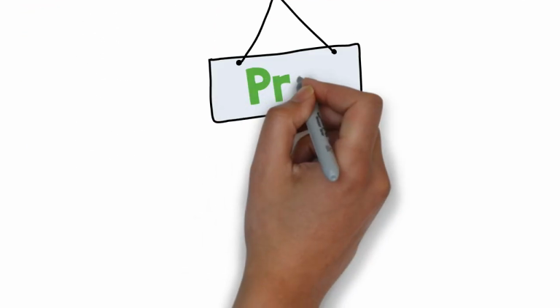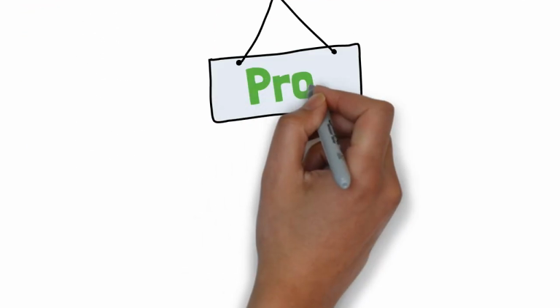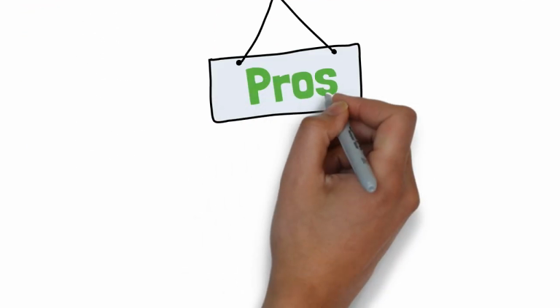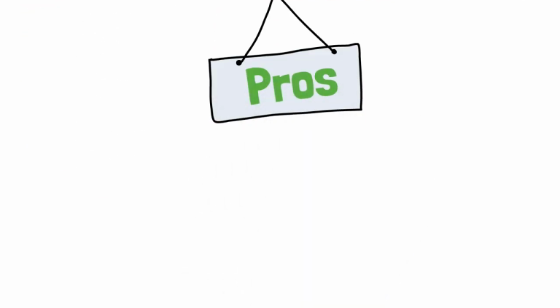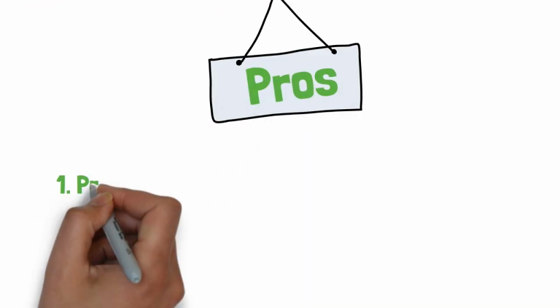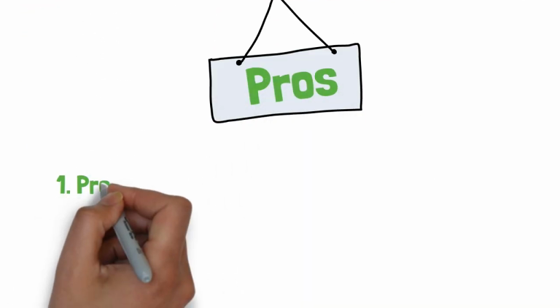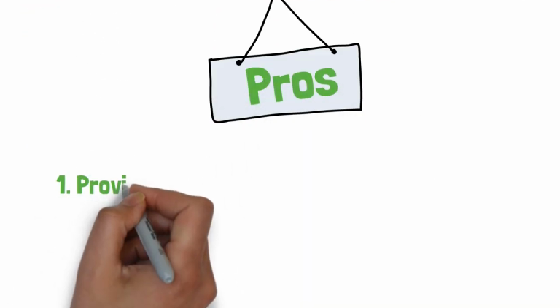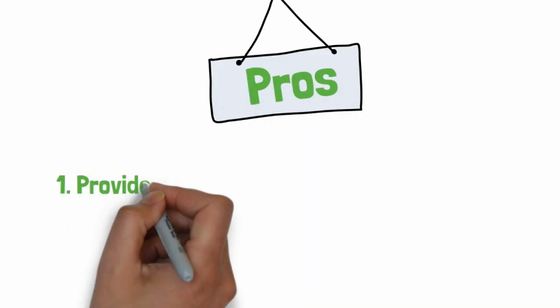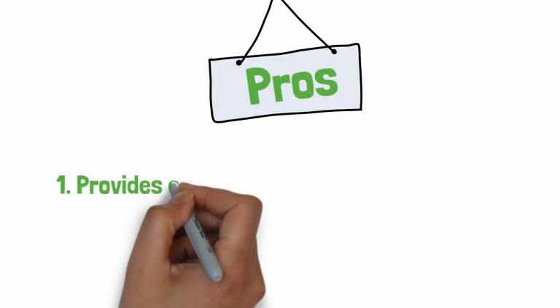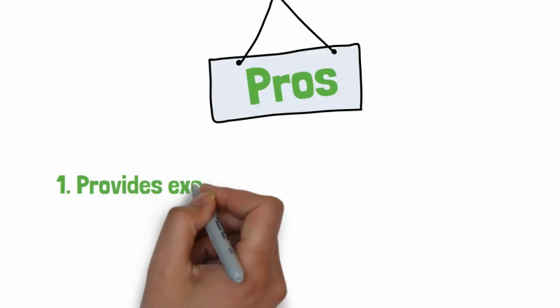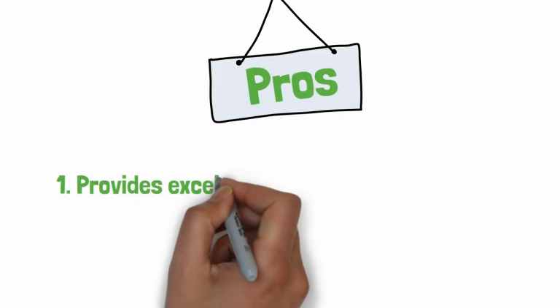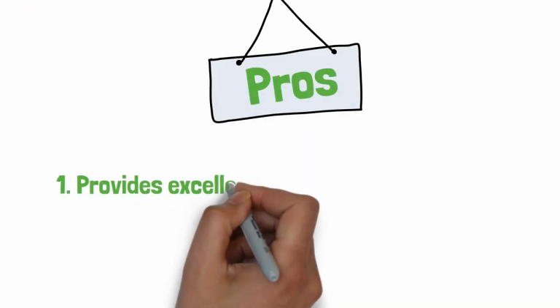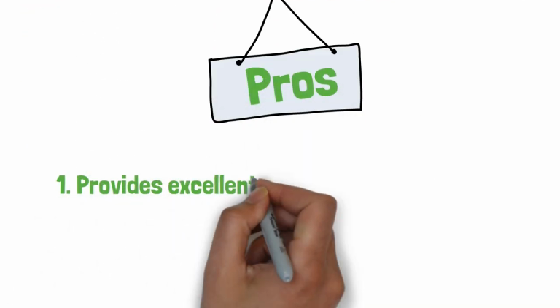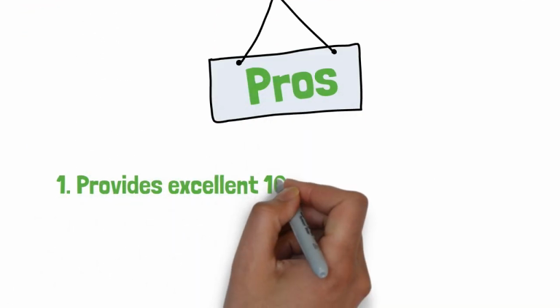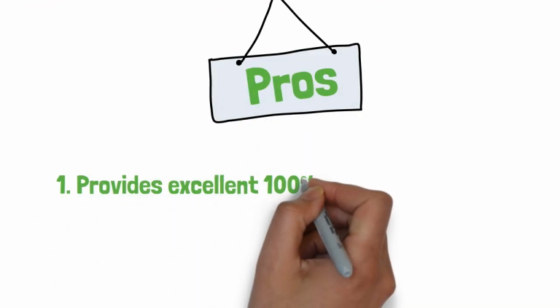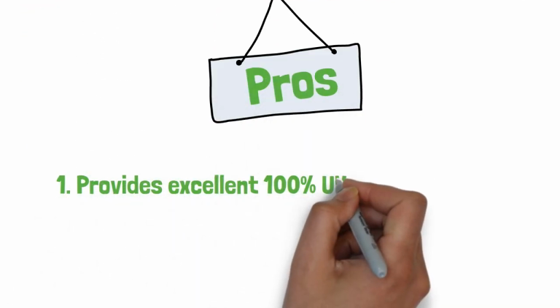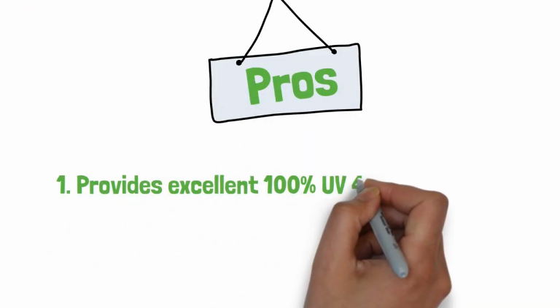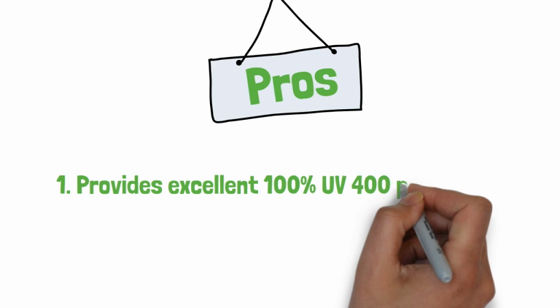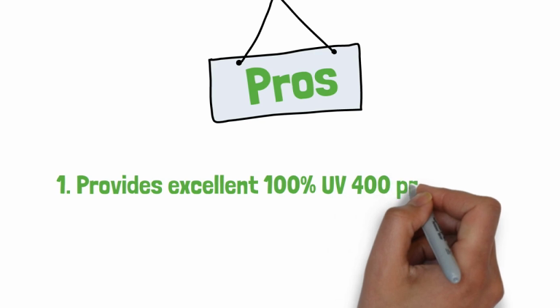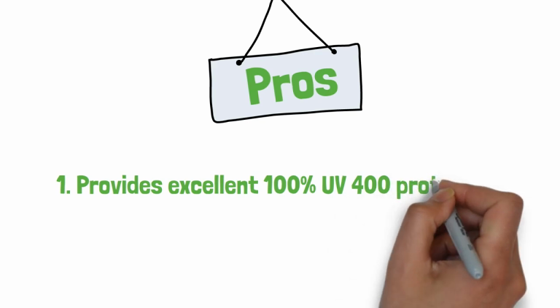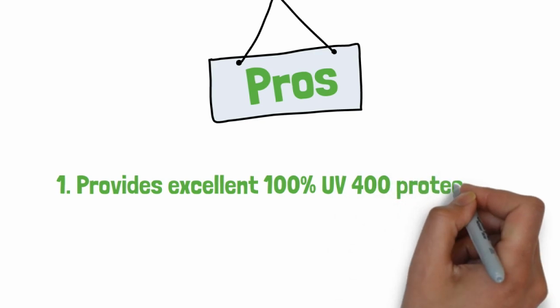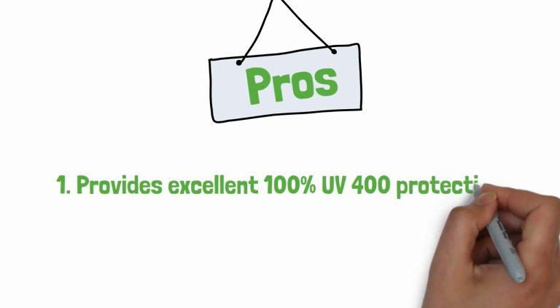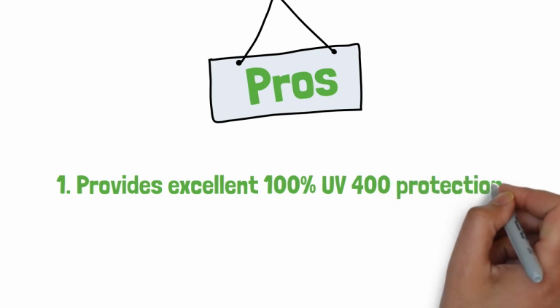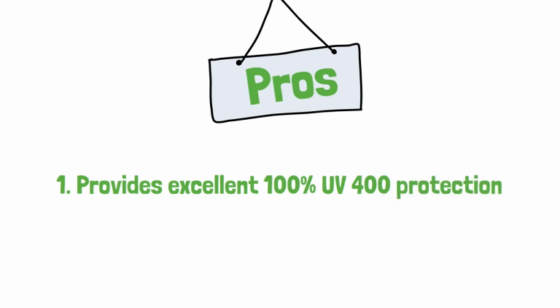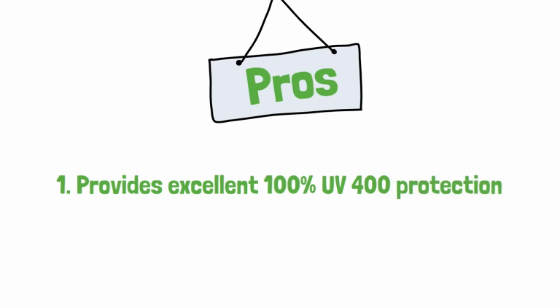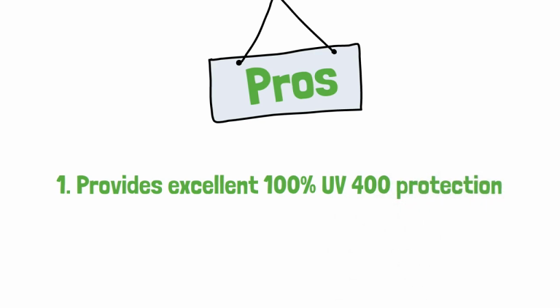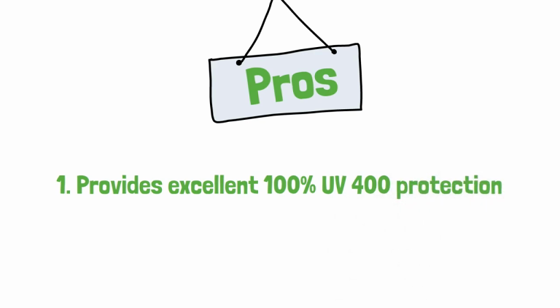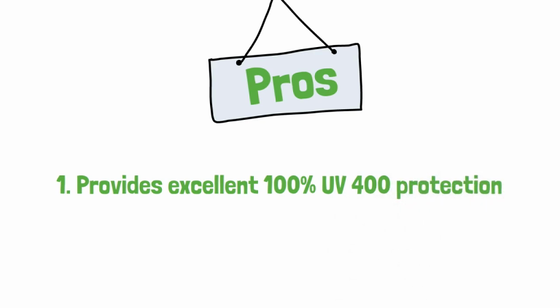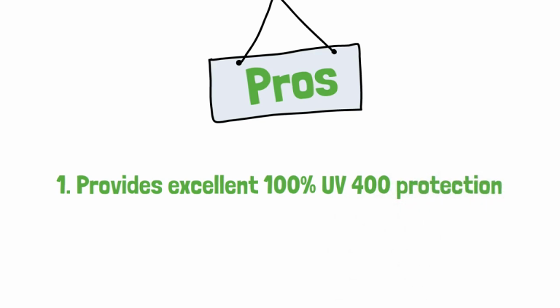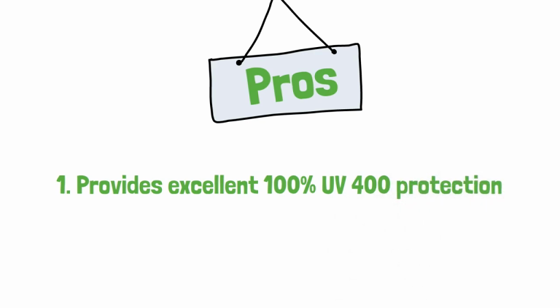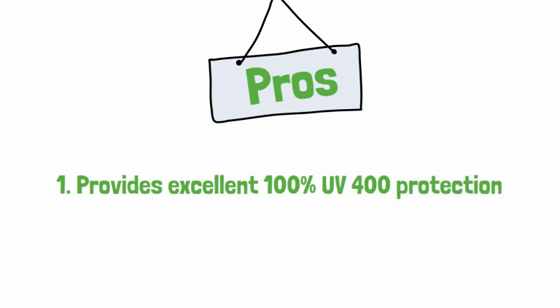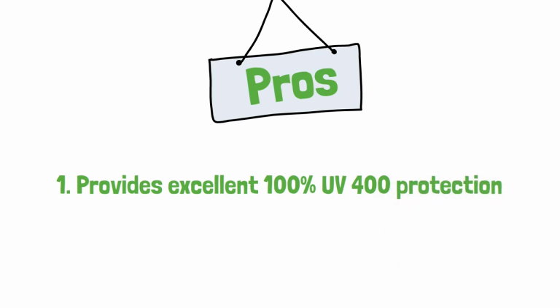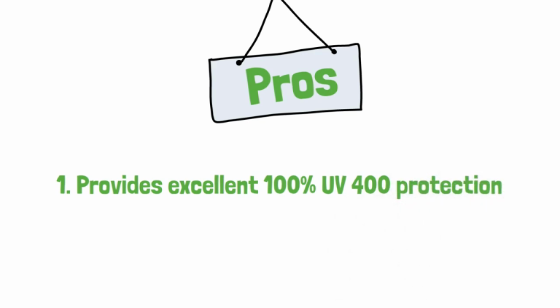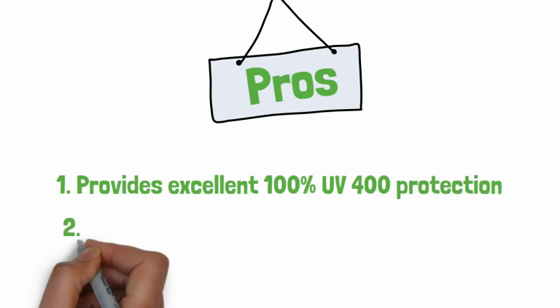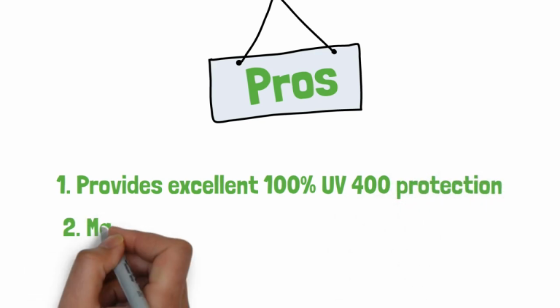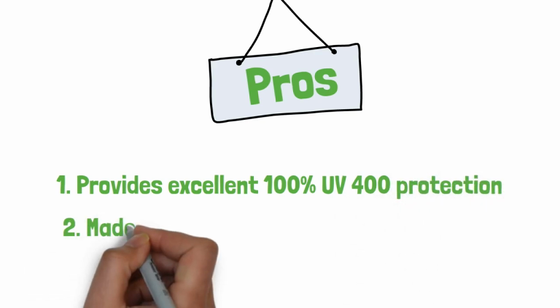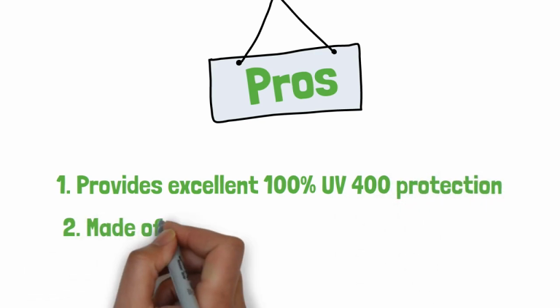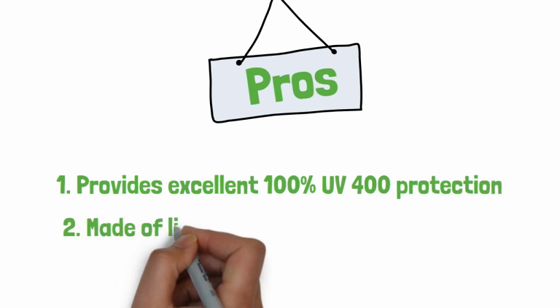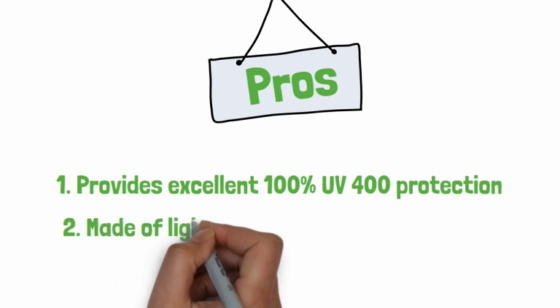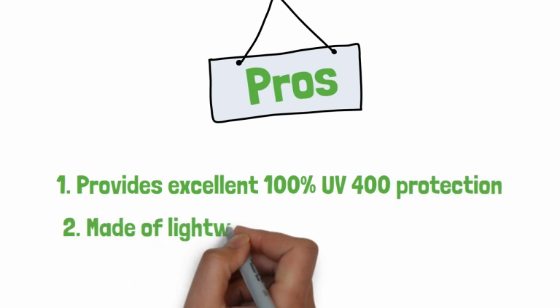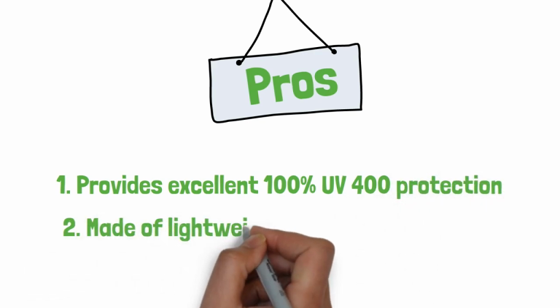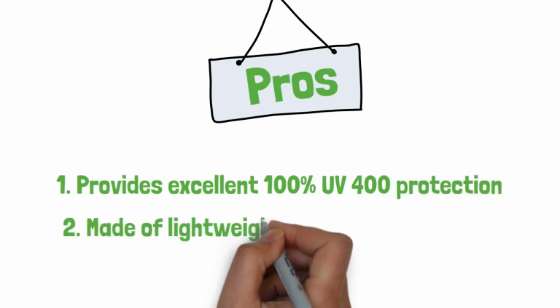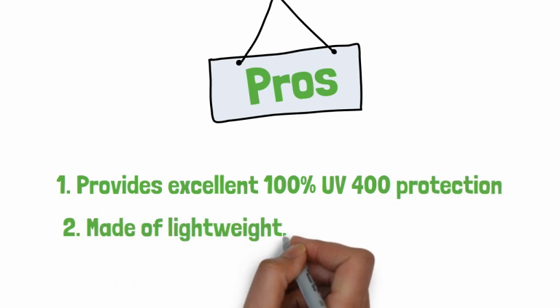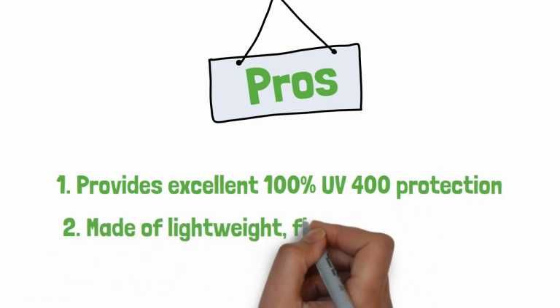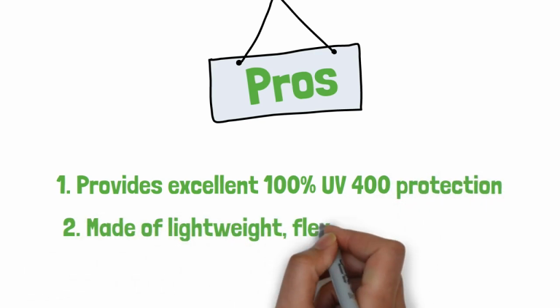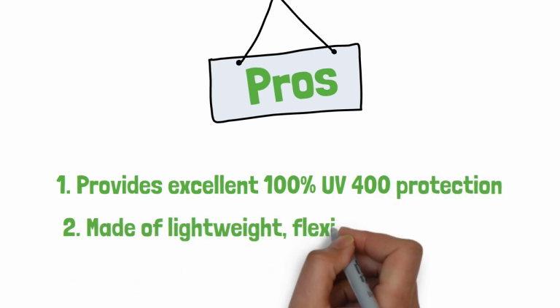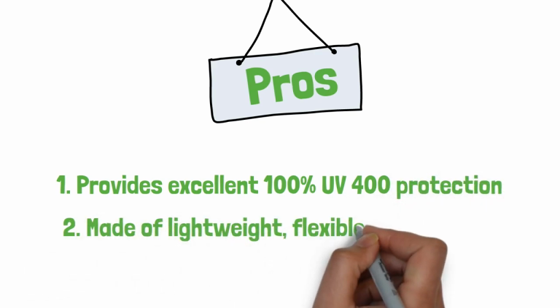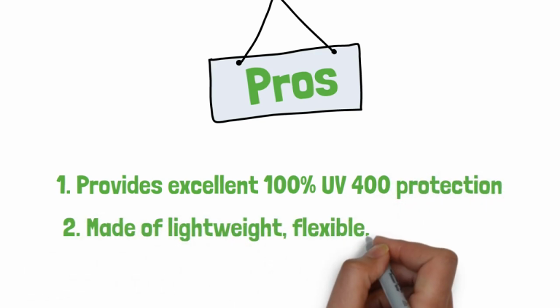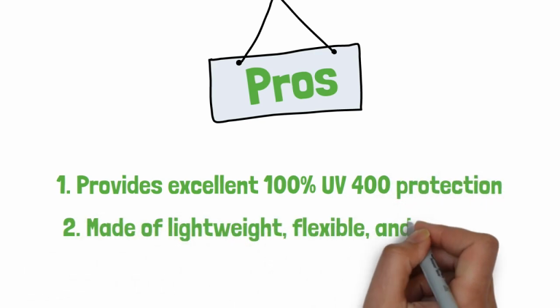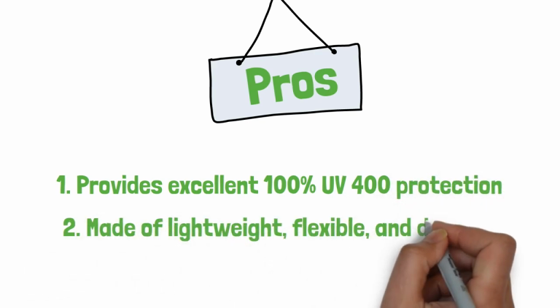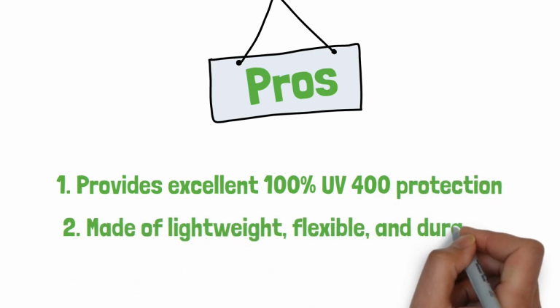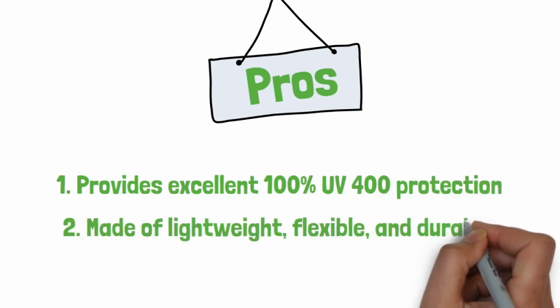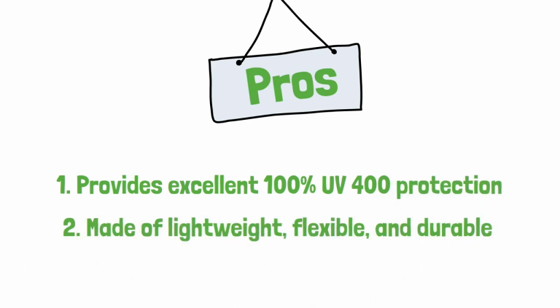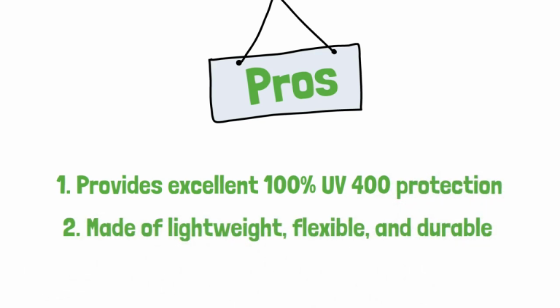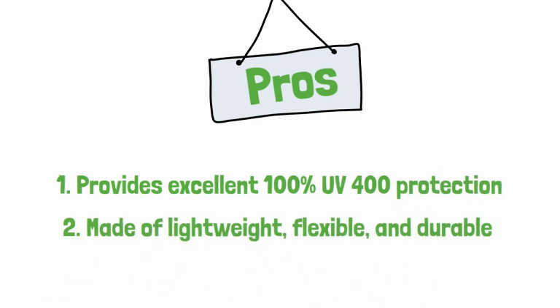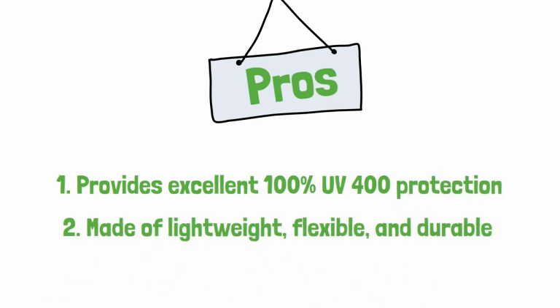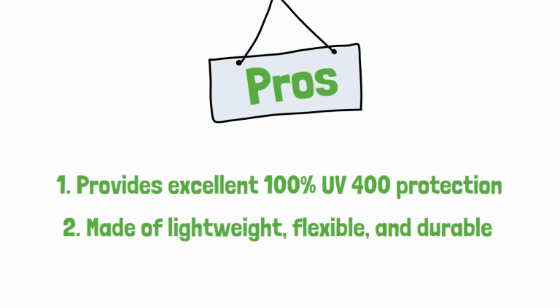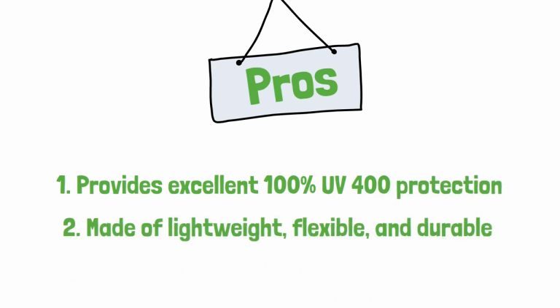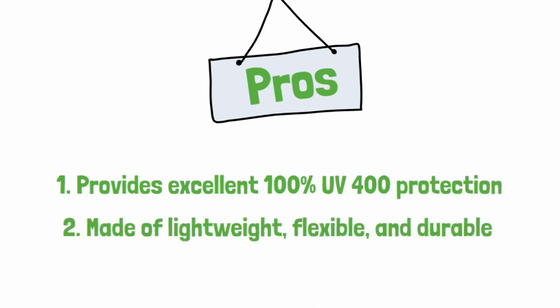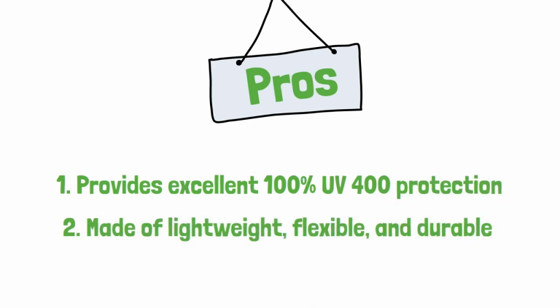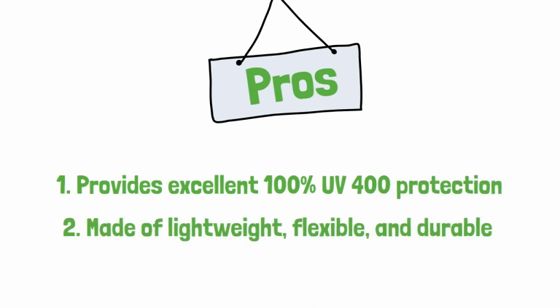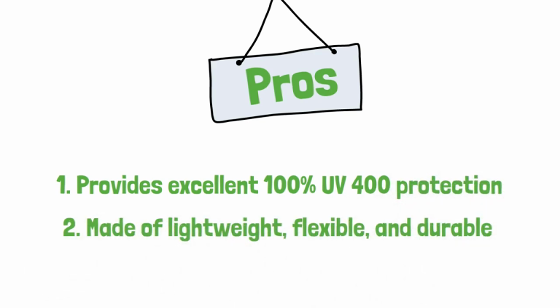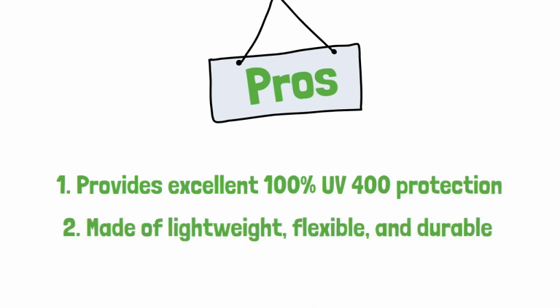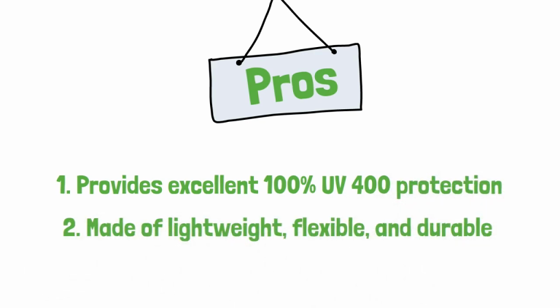Pros: provides excellent 100% UV400 protection, made of lightweight, flexible and durable material.